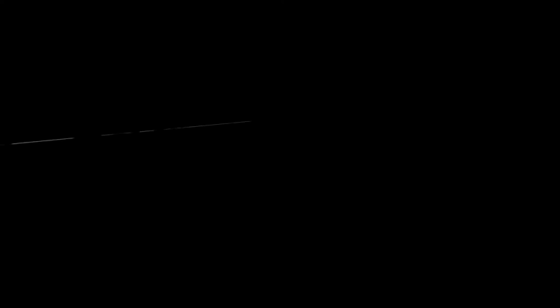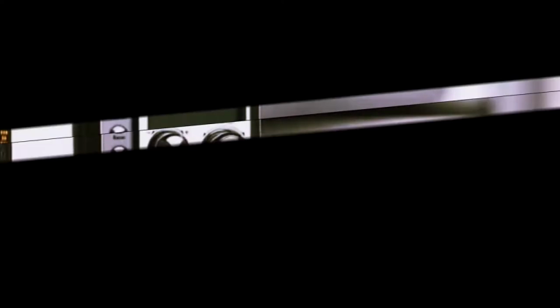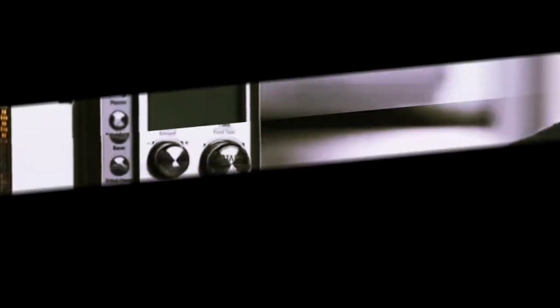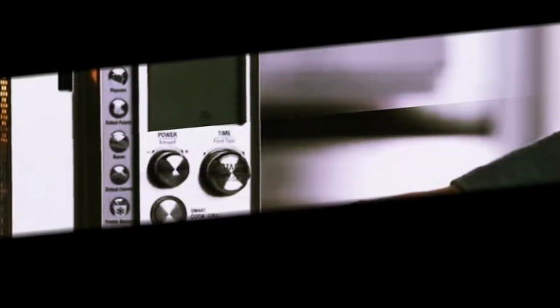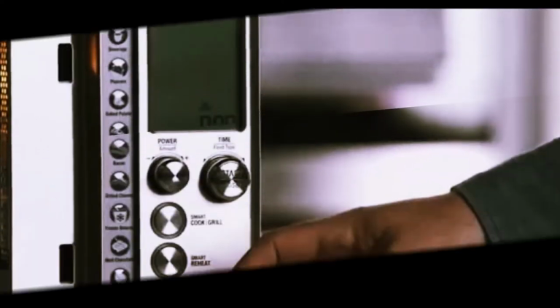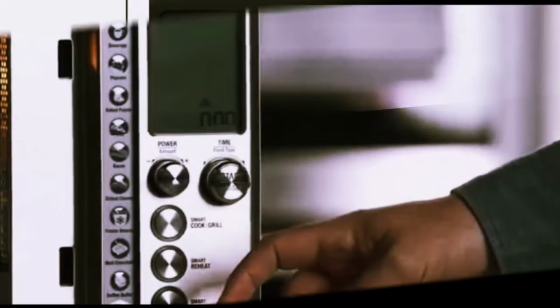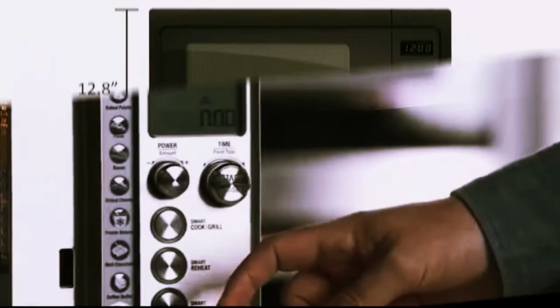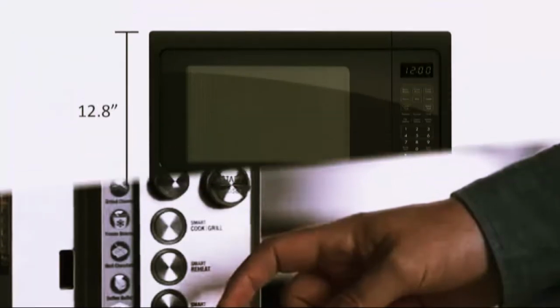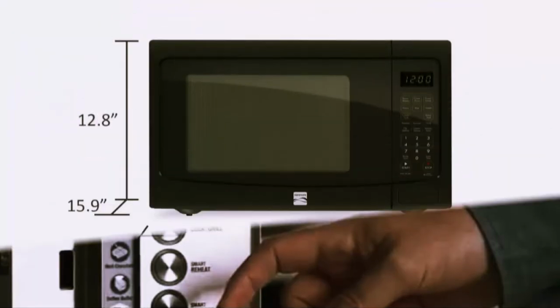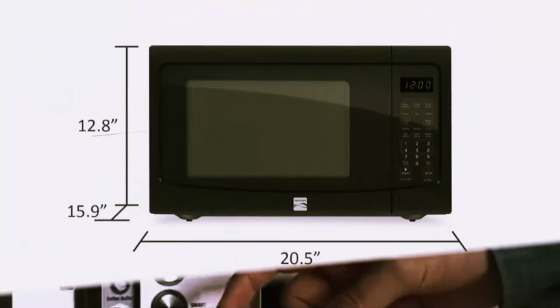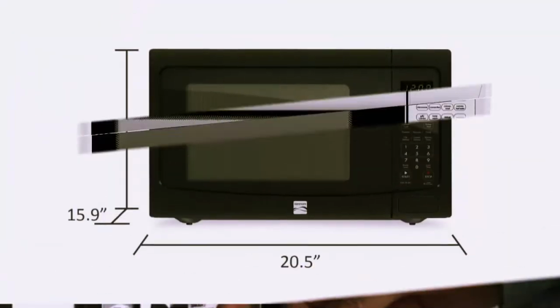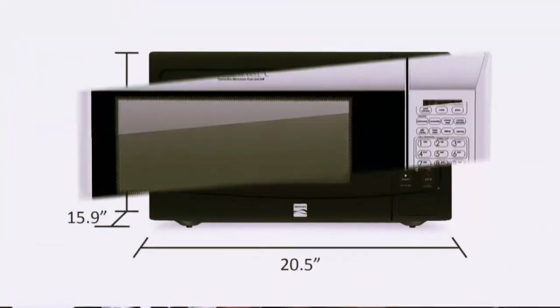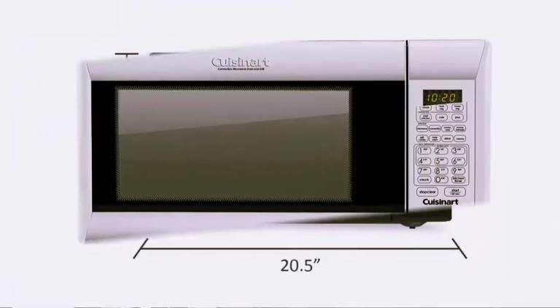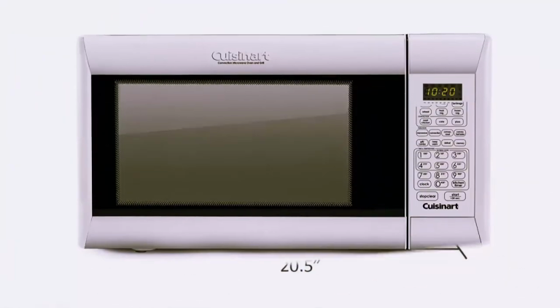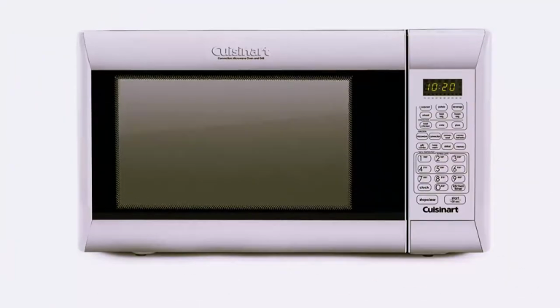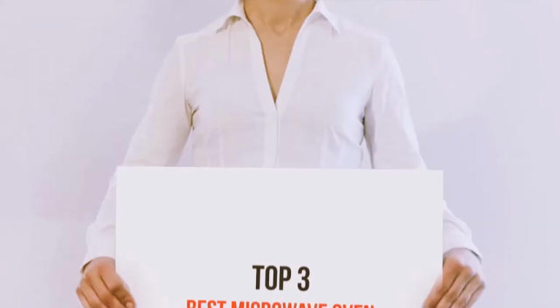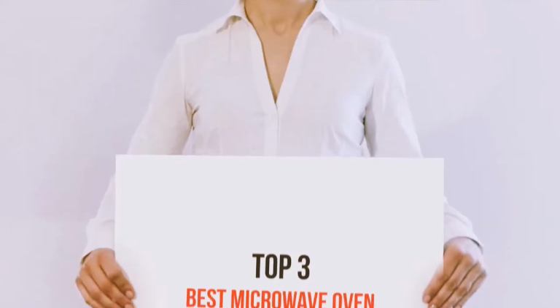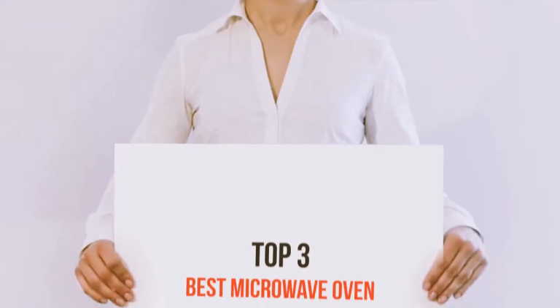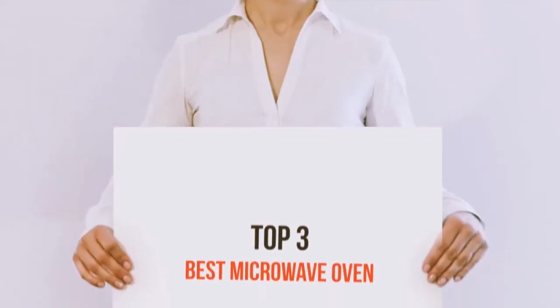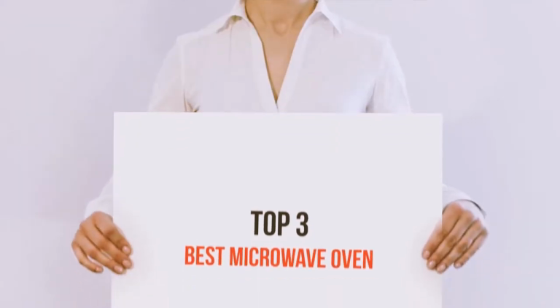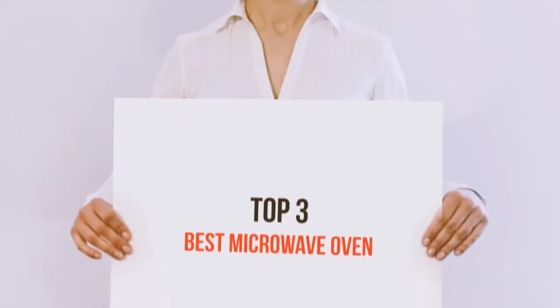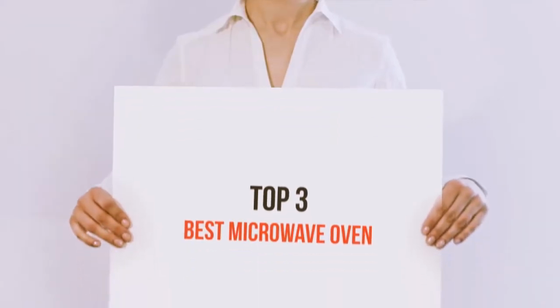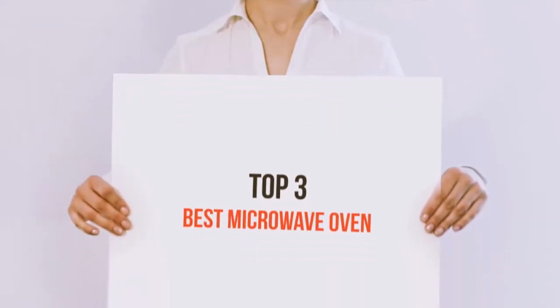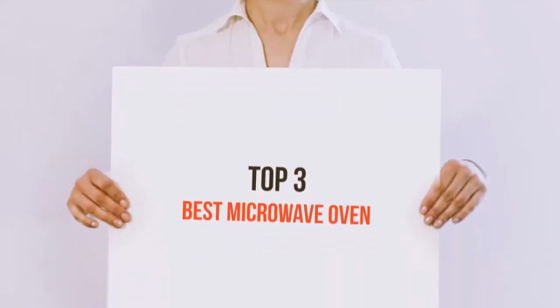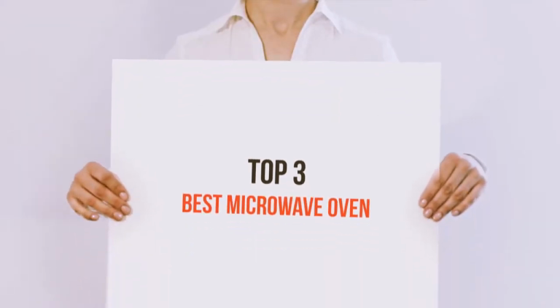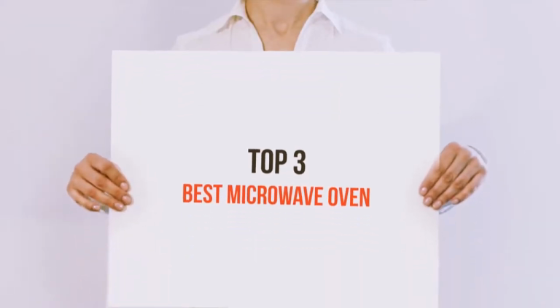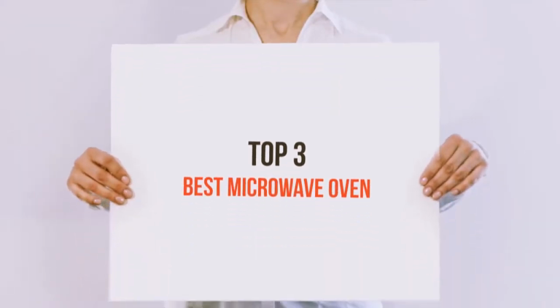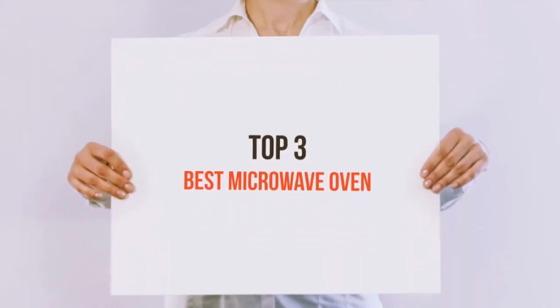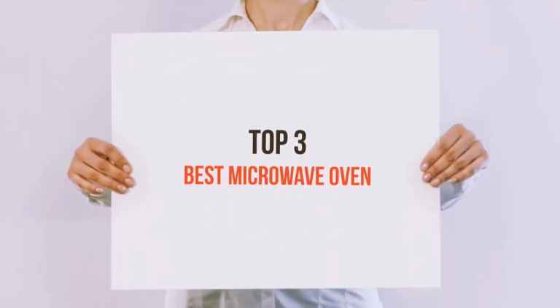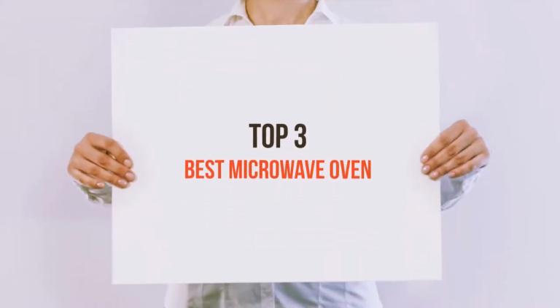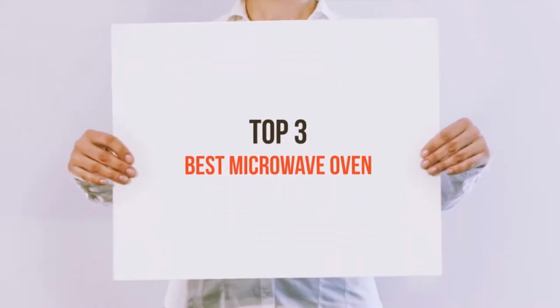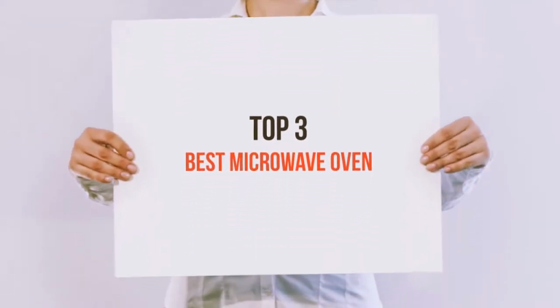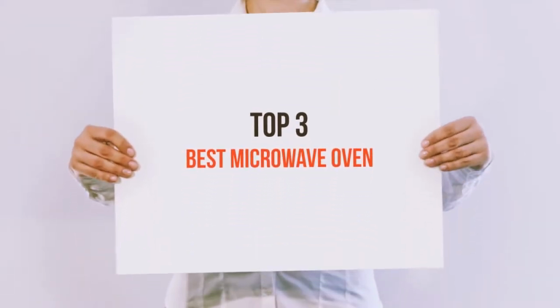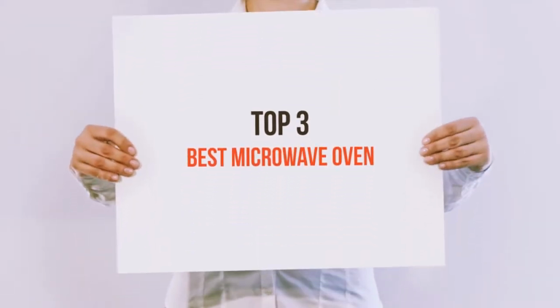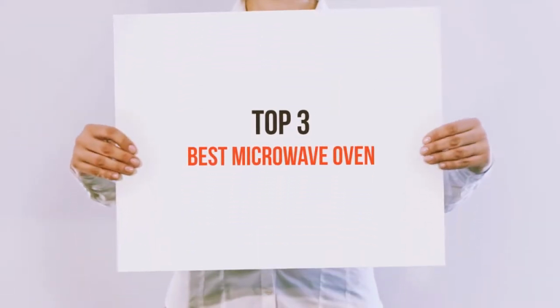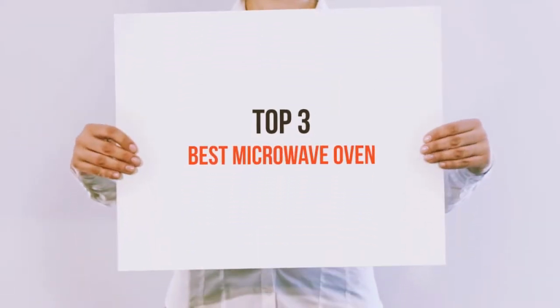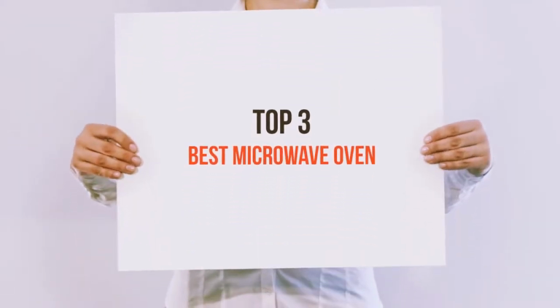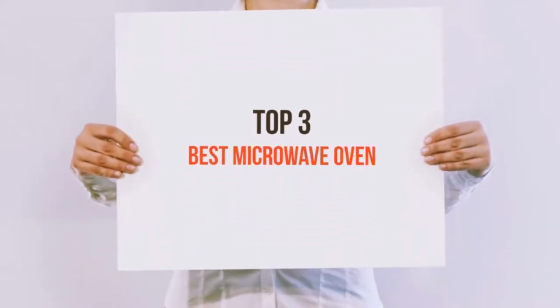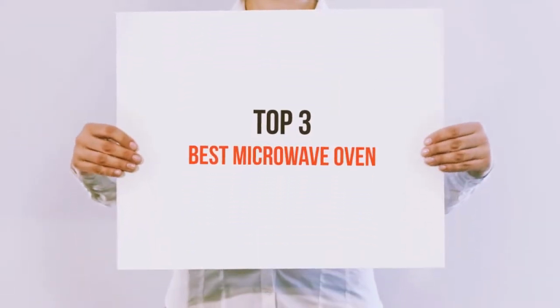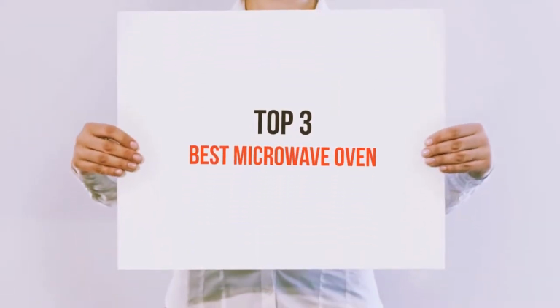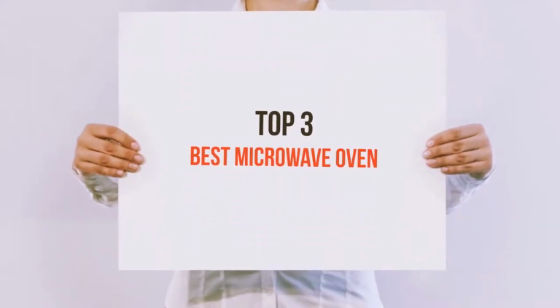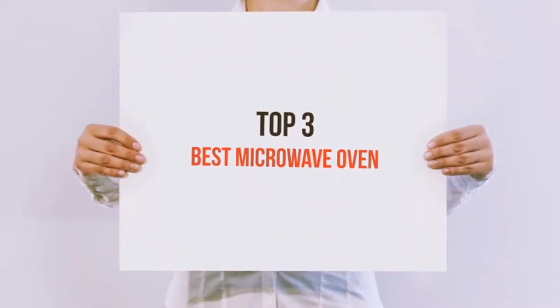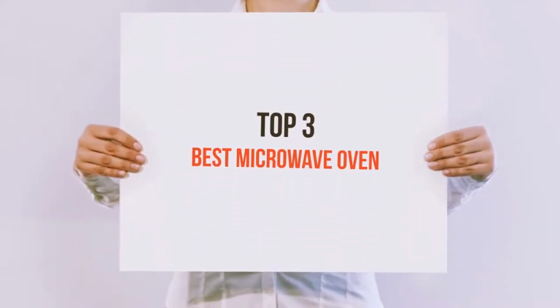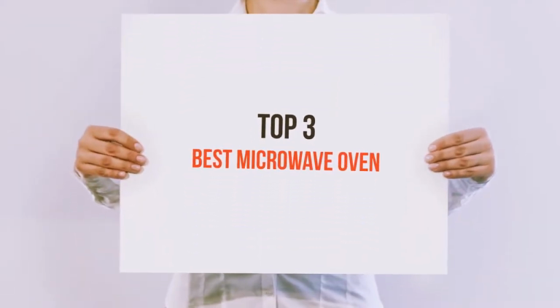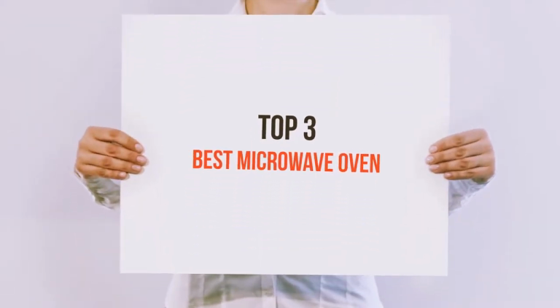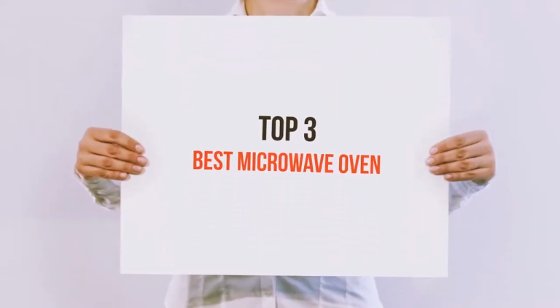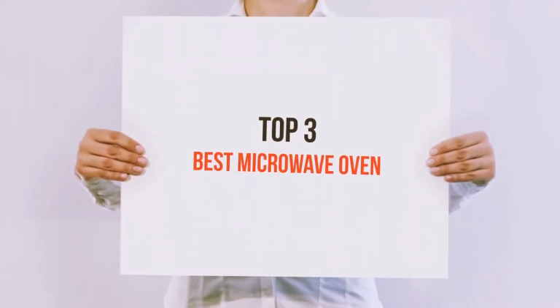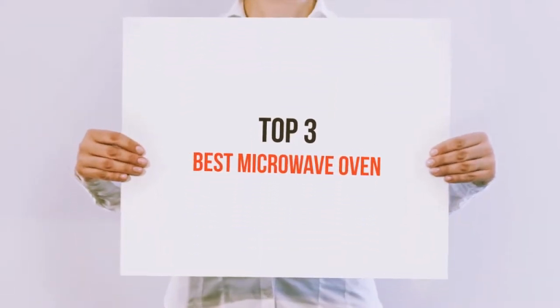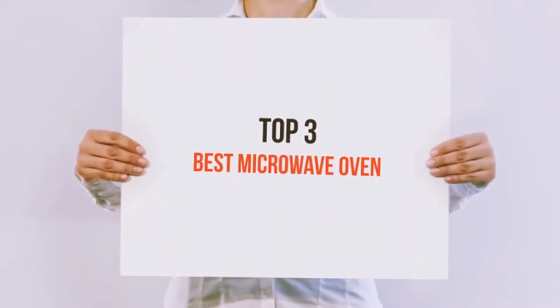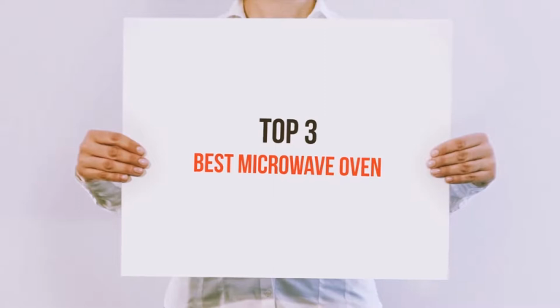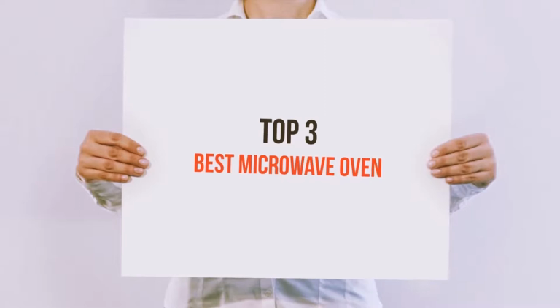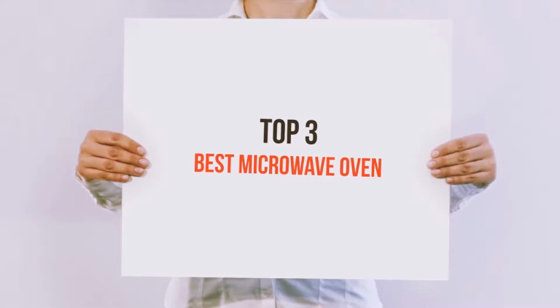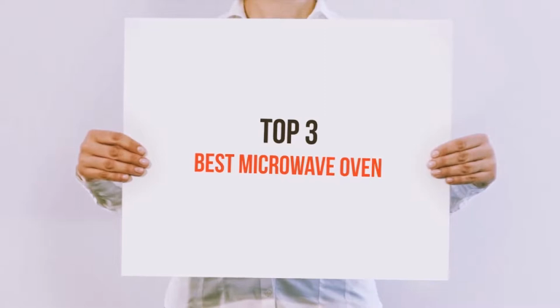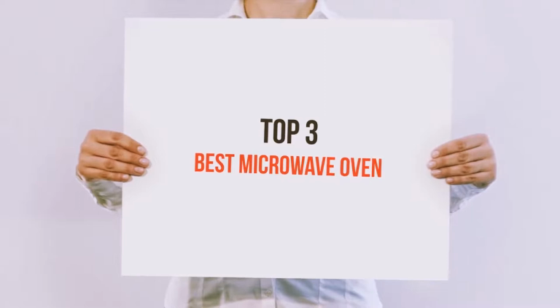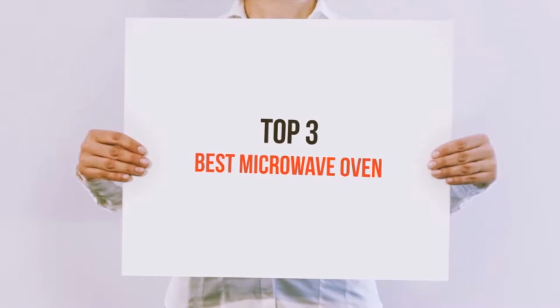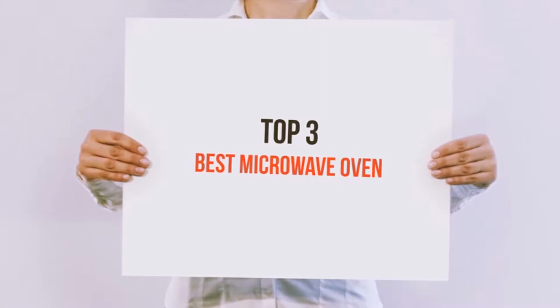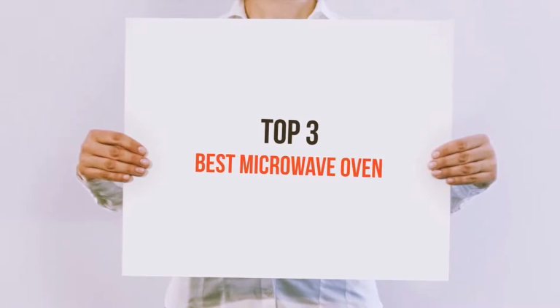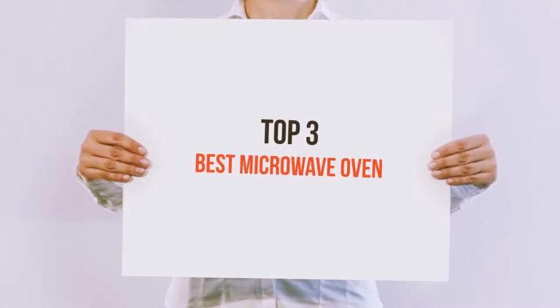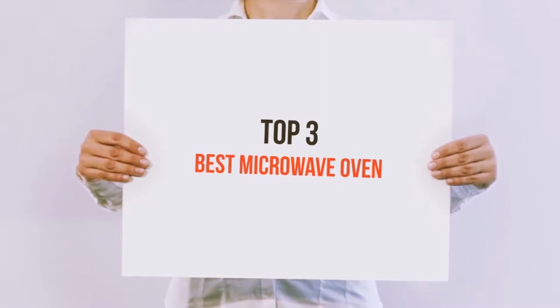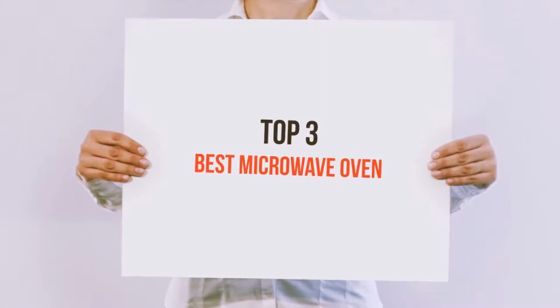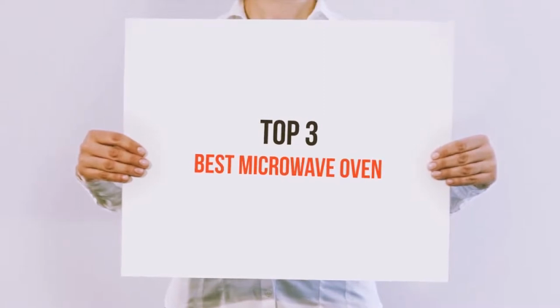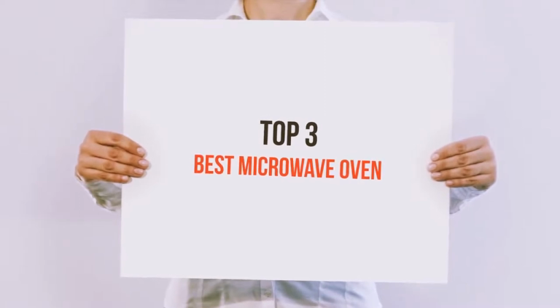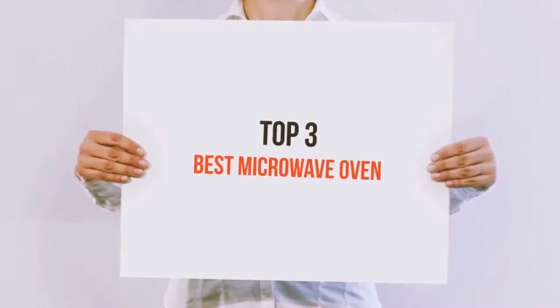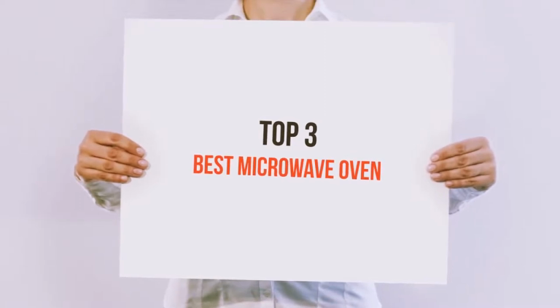Hello guys, welcome back to my channel. Today I'm gonna talk about the top 3 best microwave ovens.